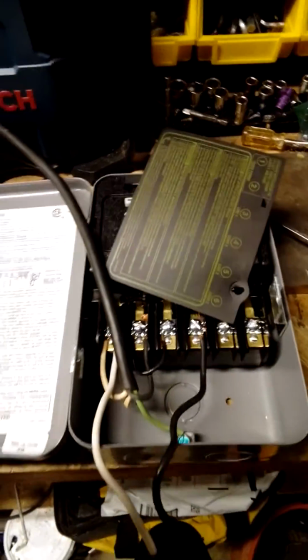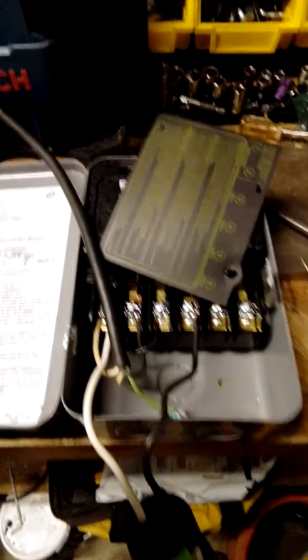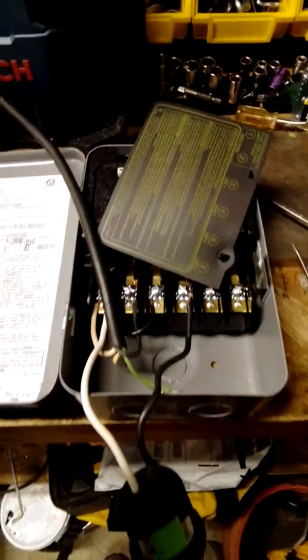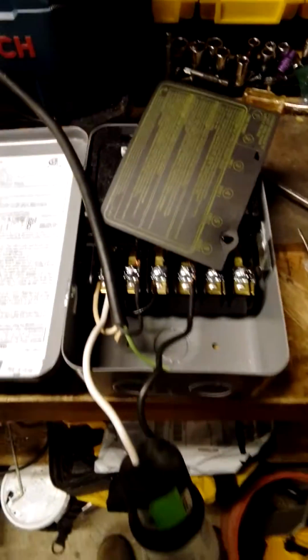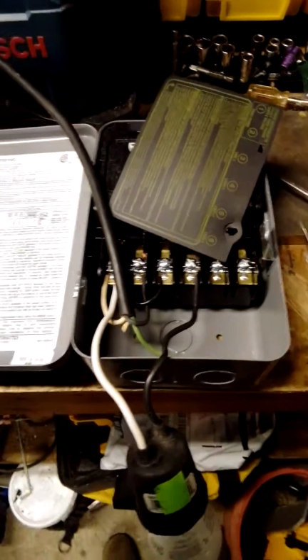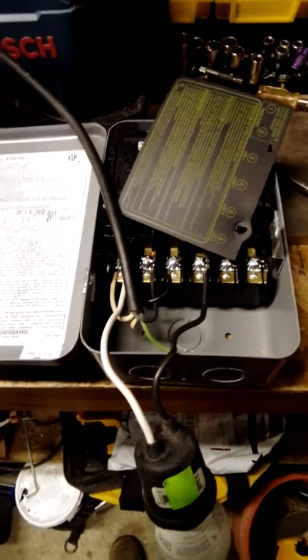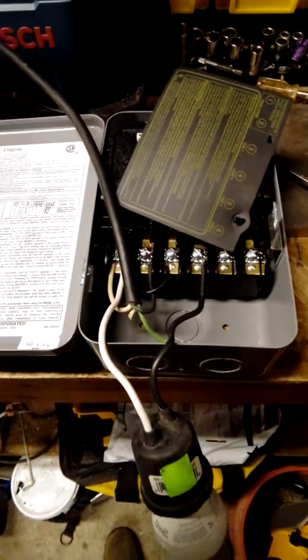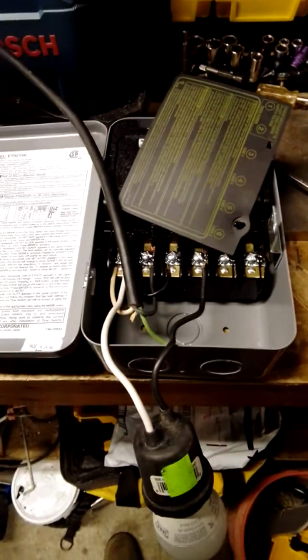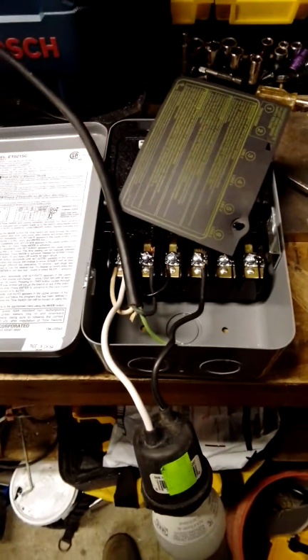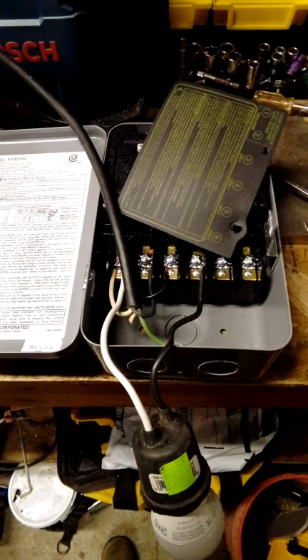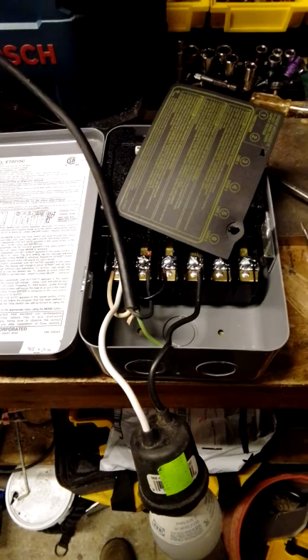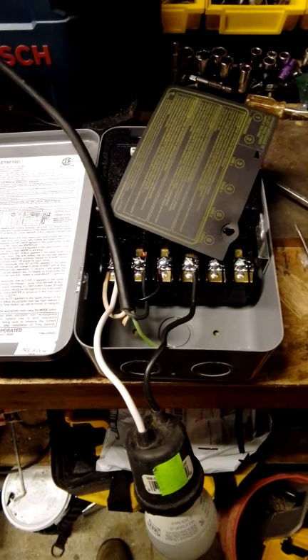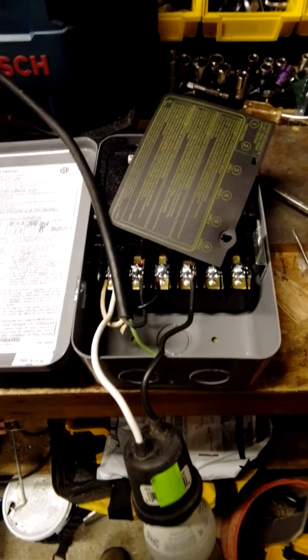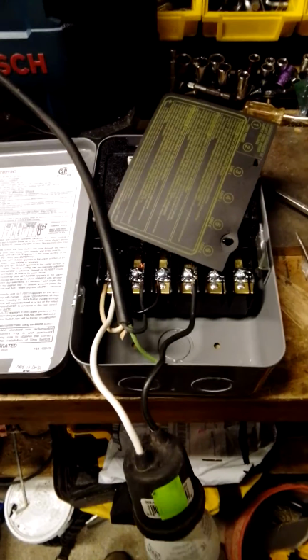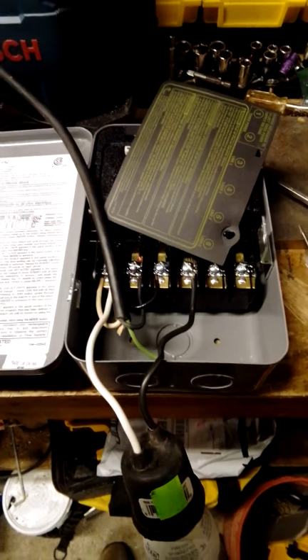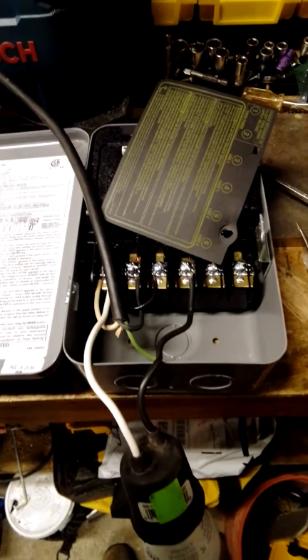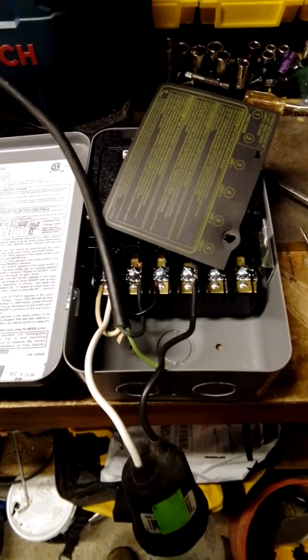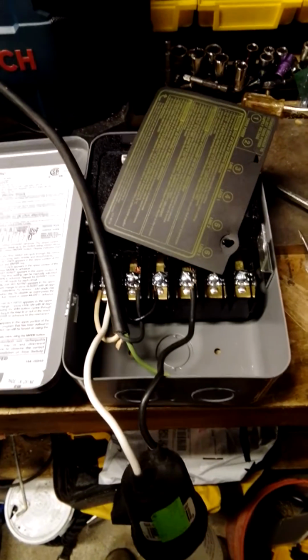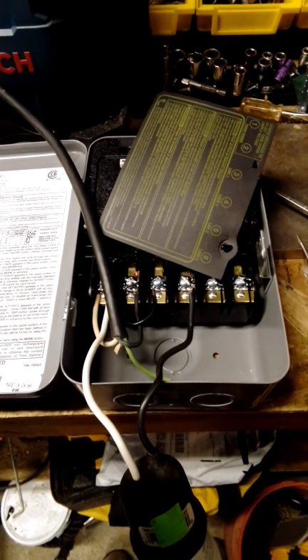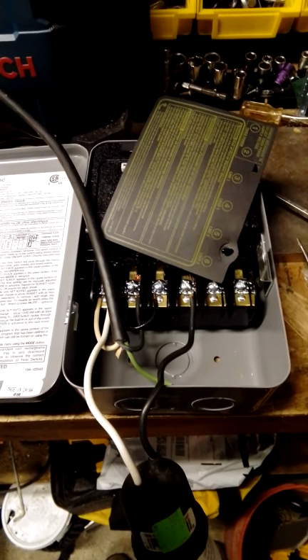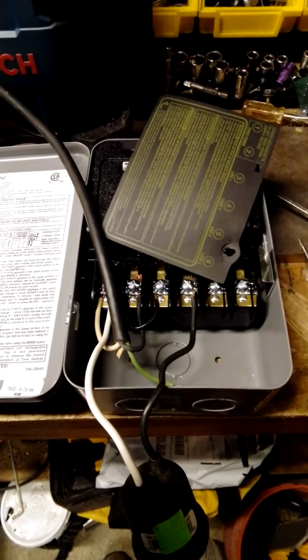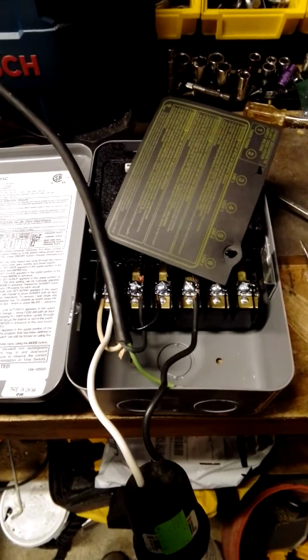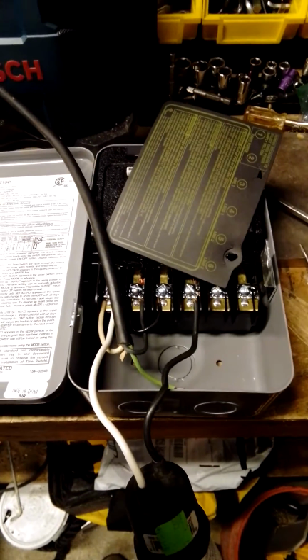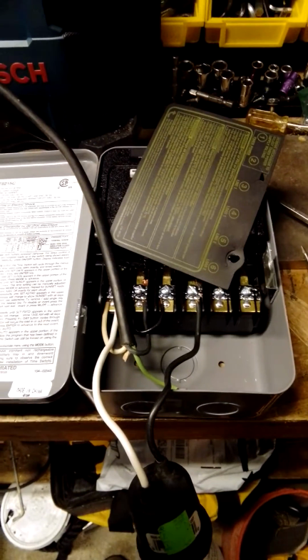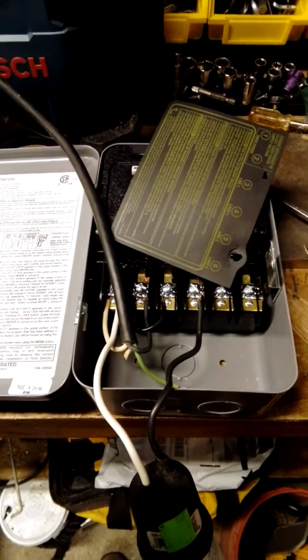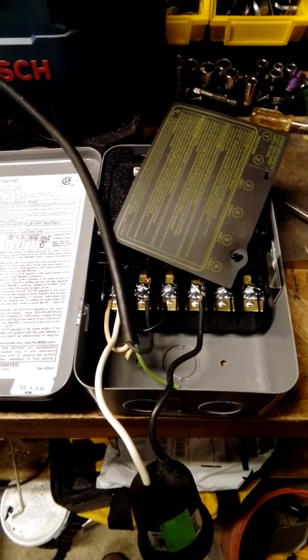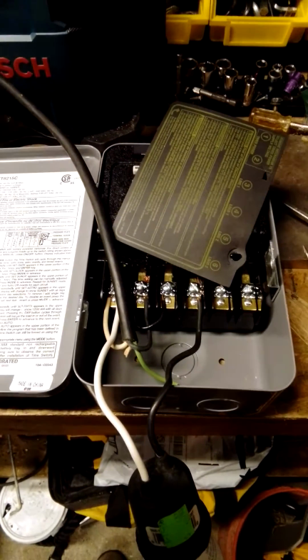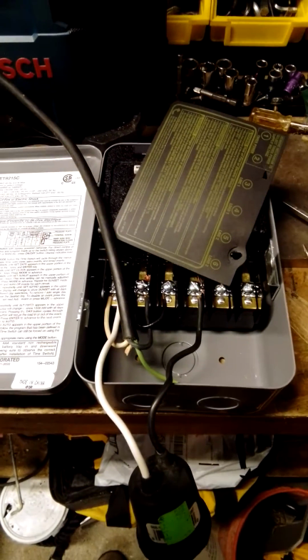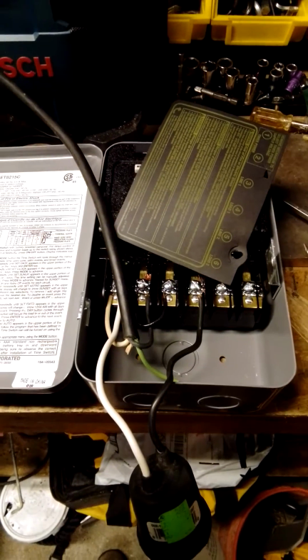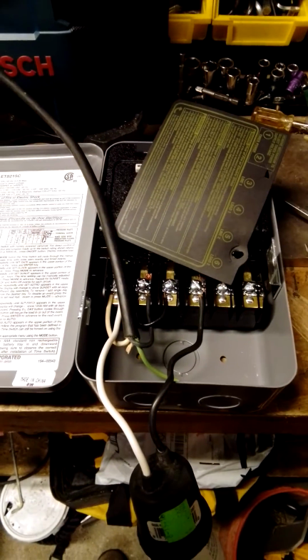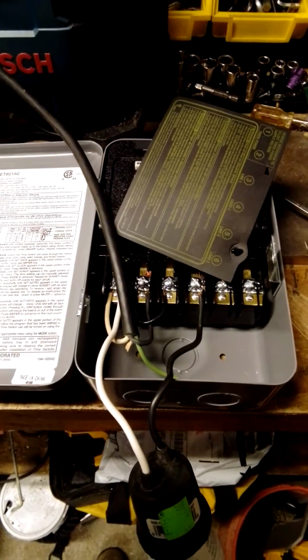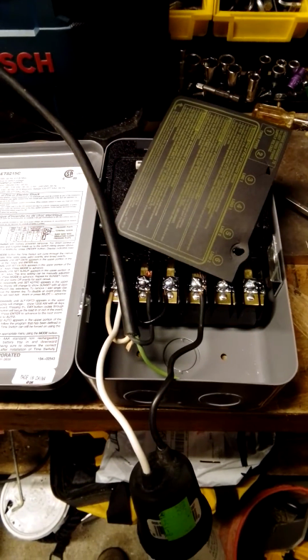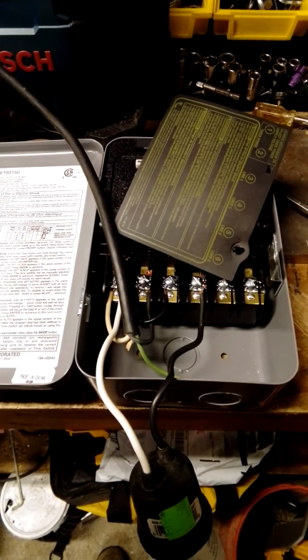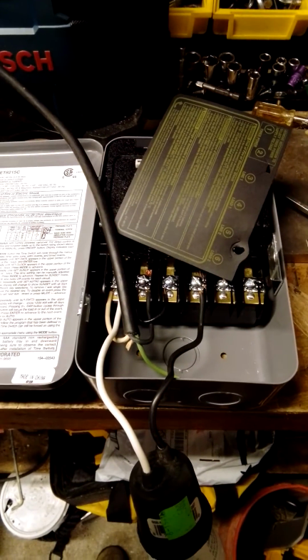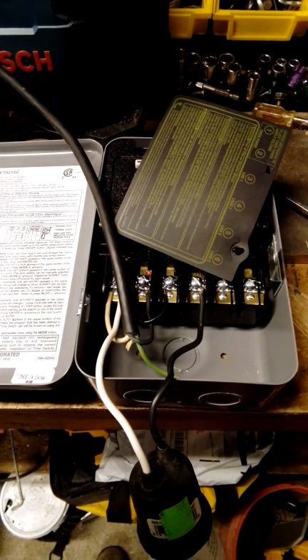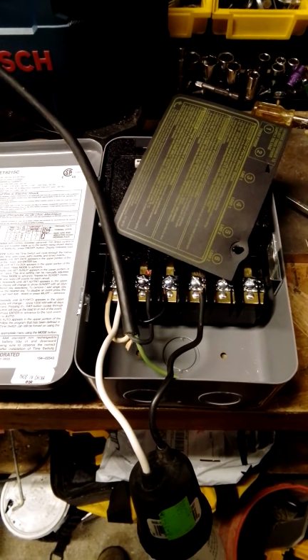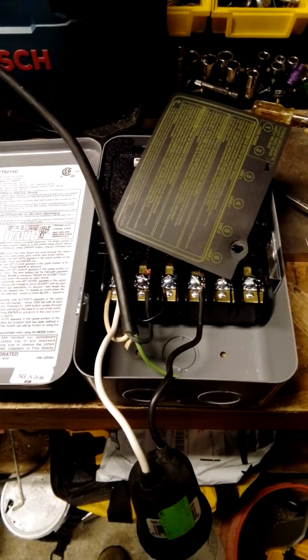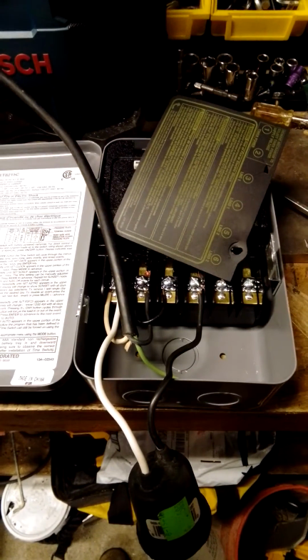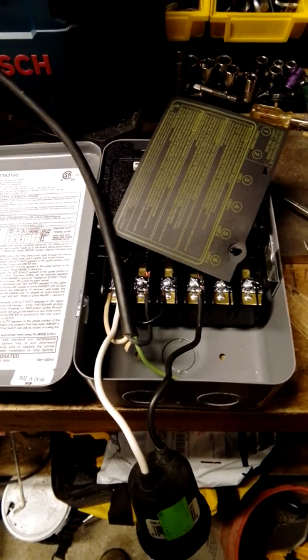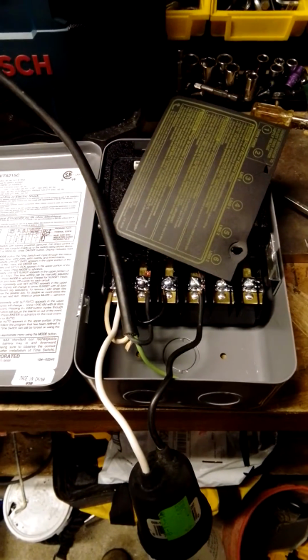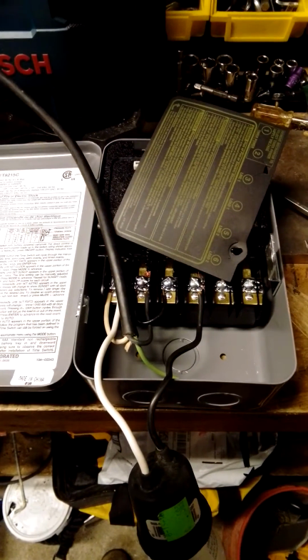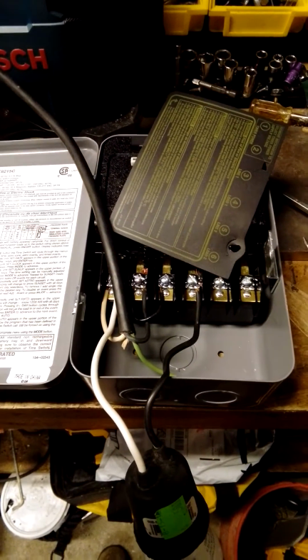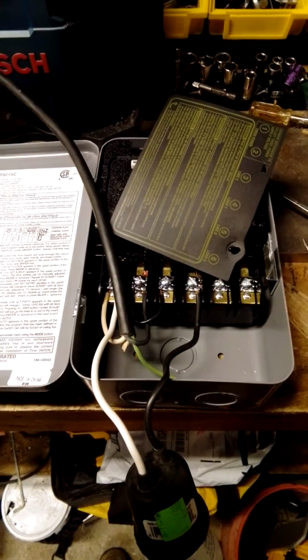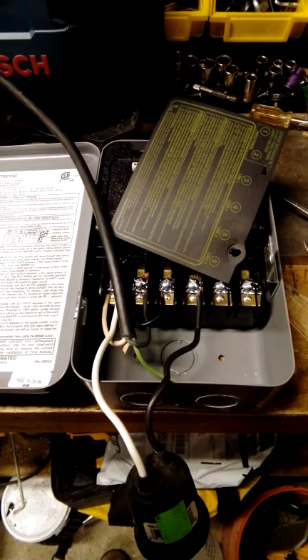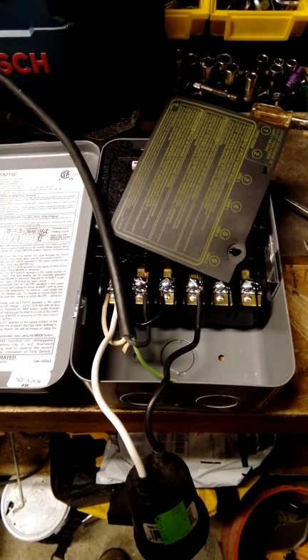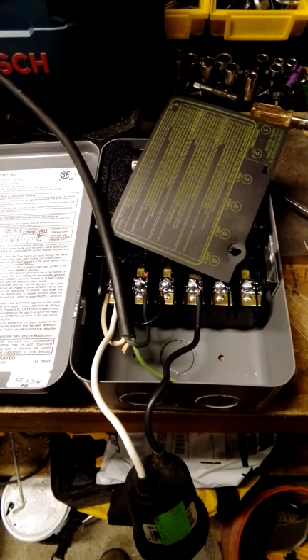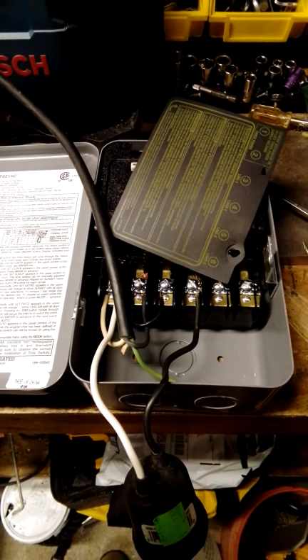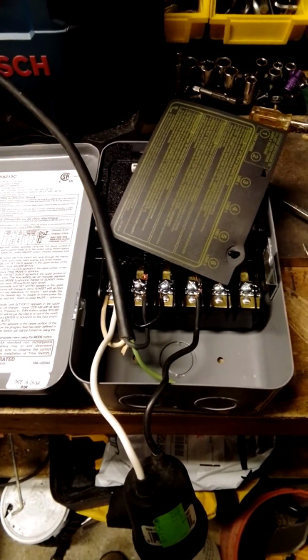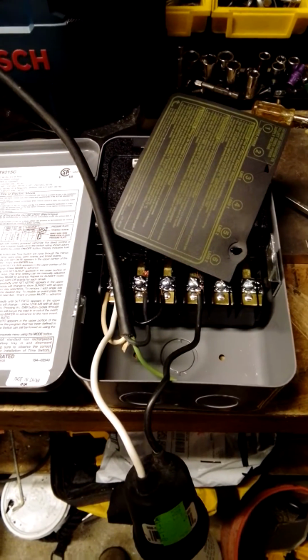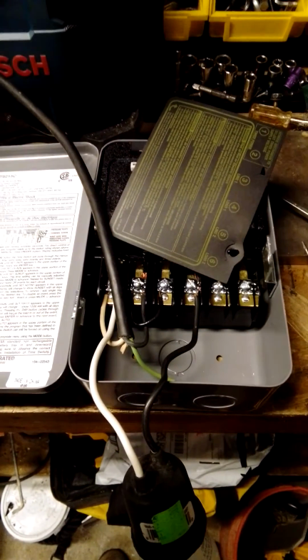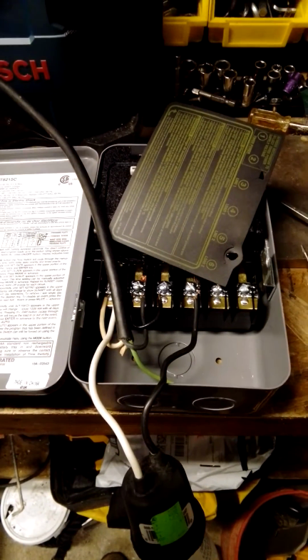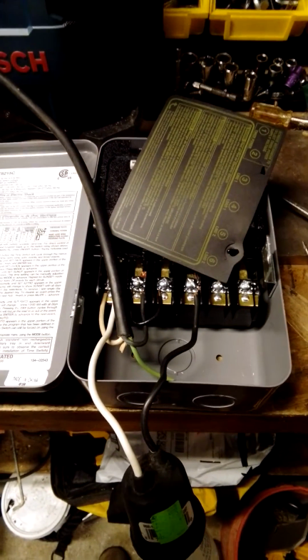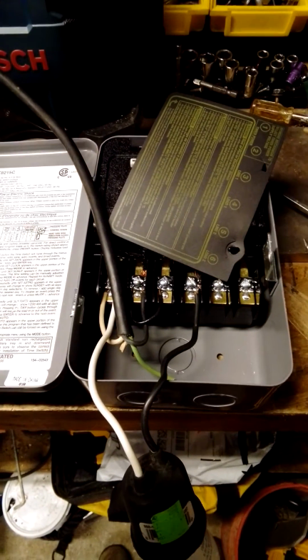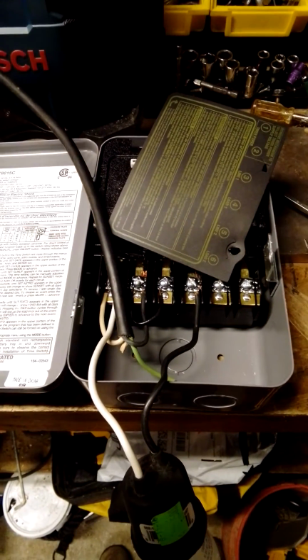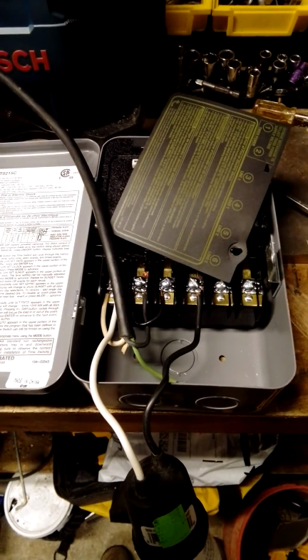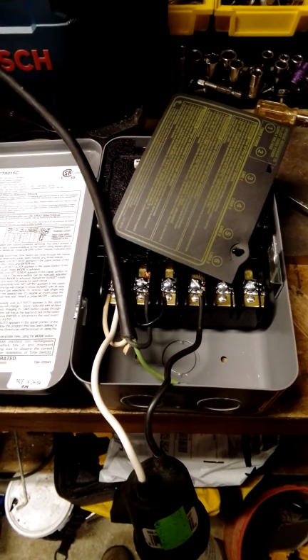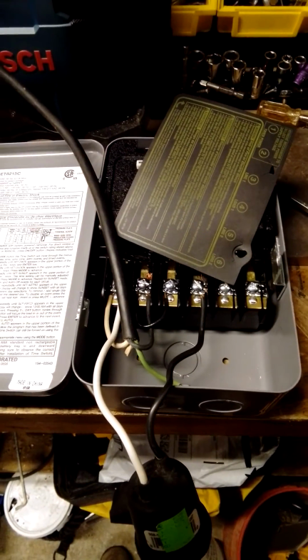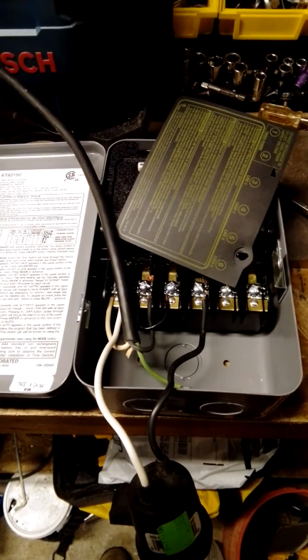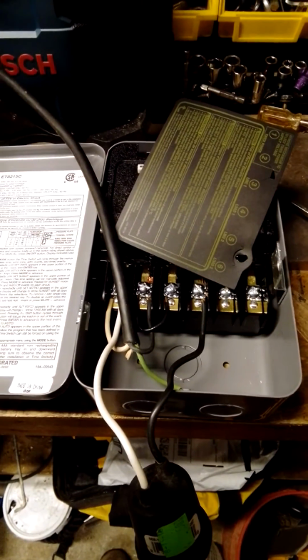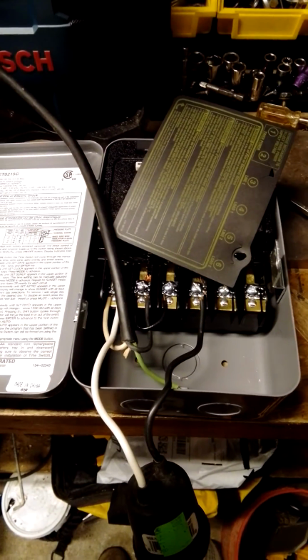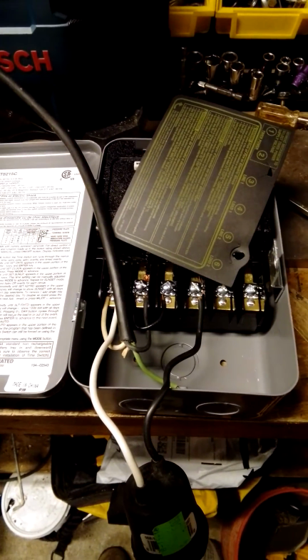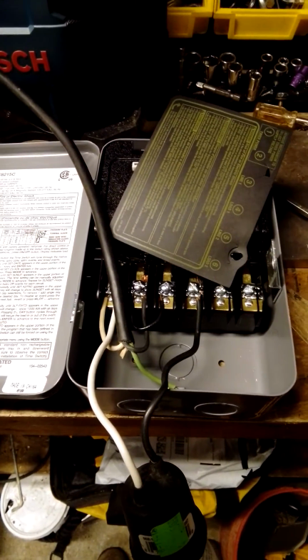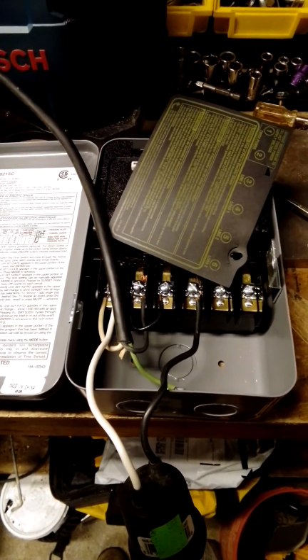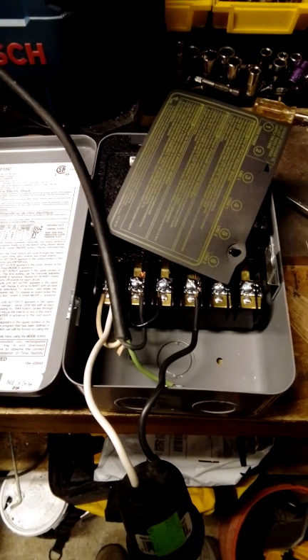Well, I hope this helps you. This is a bit confusing — the instructions are crap. But at any rate, that's how this thing is wired.